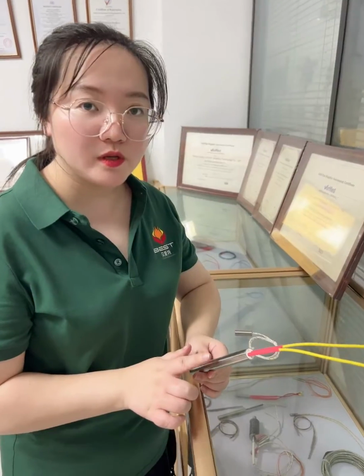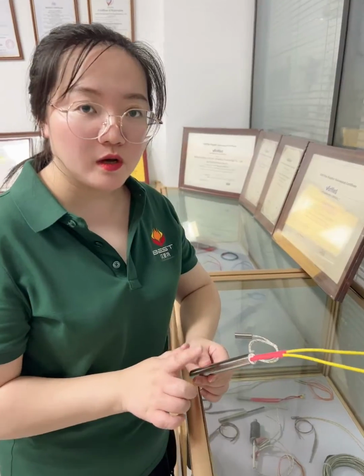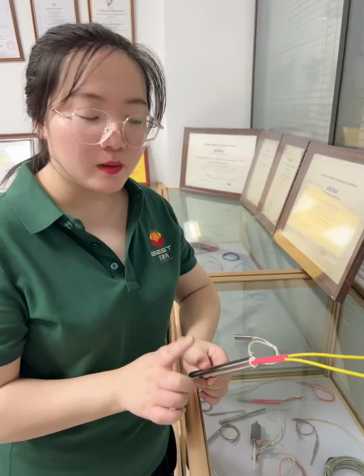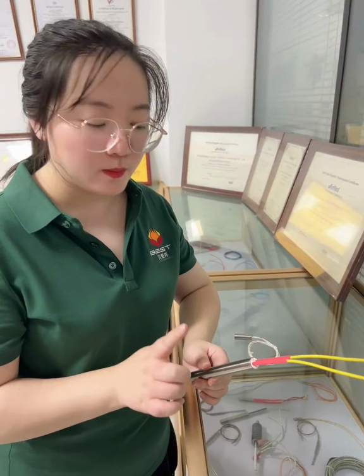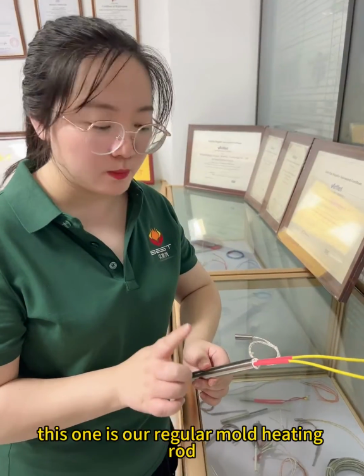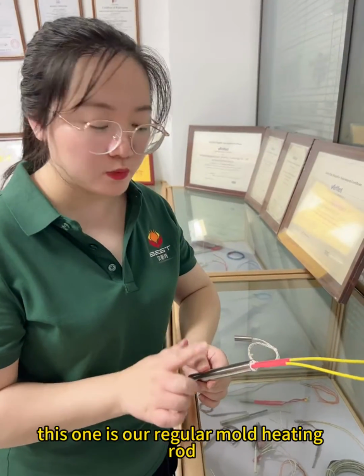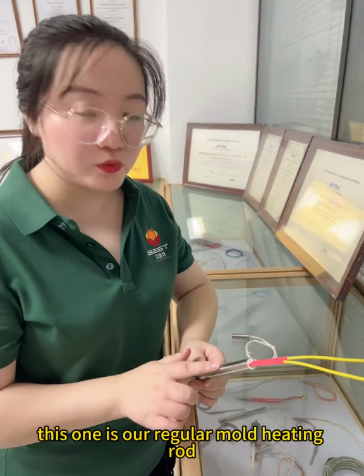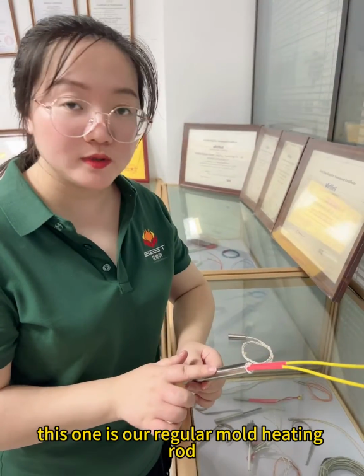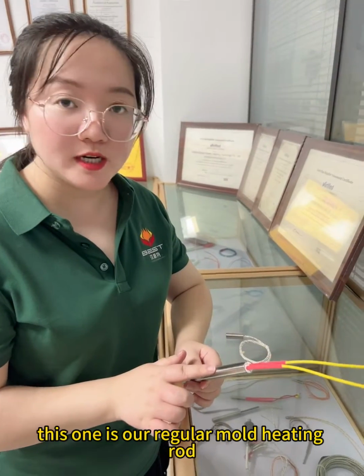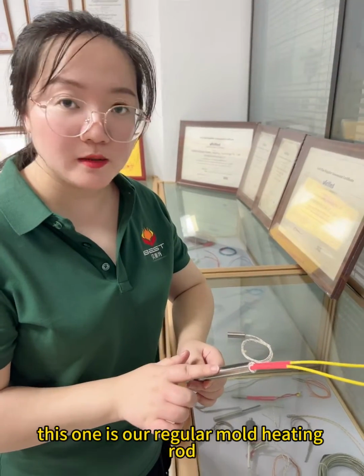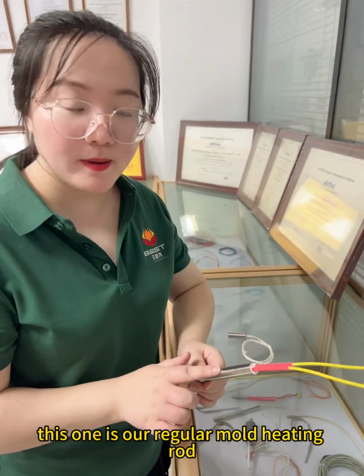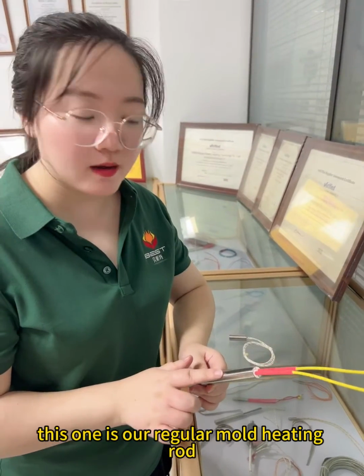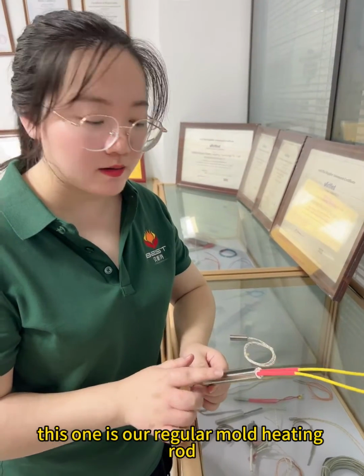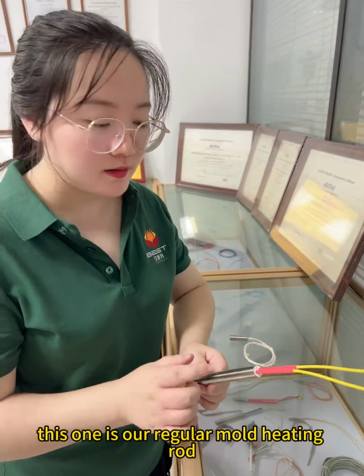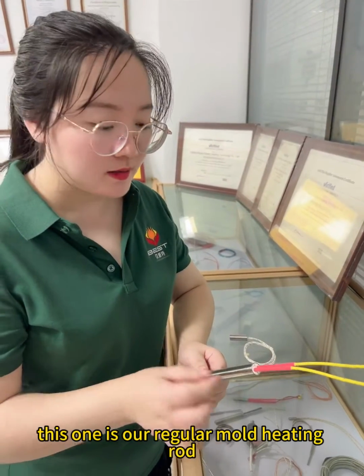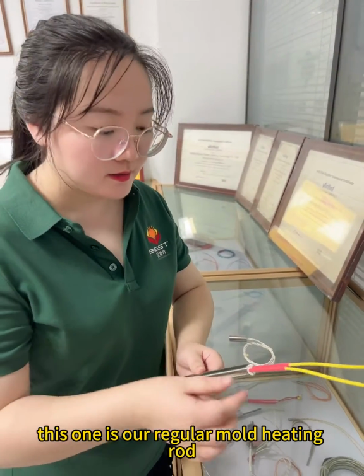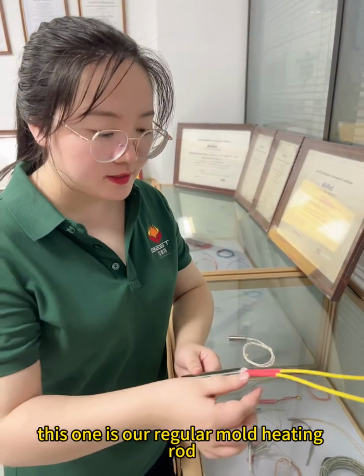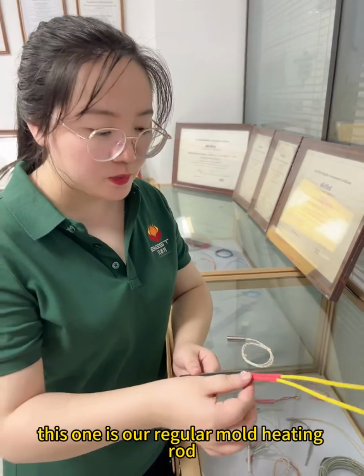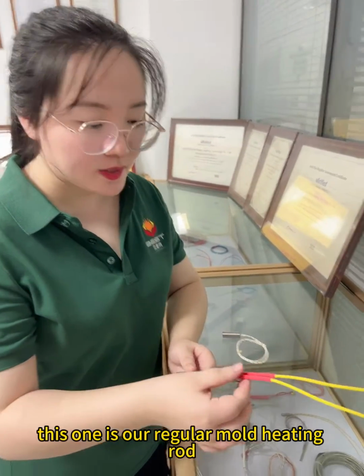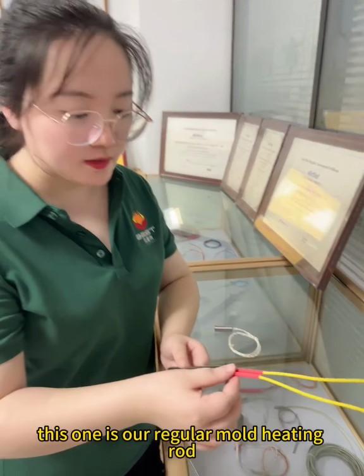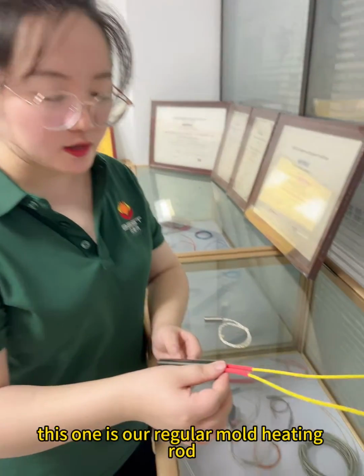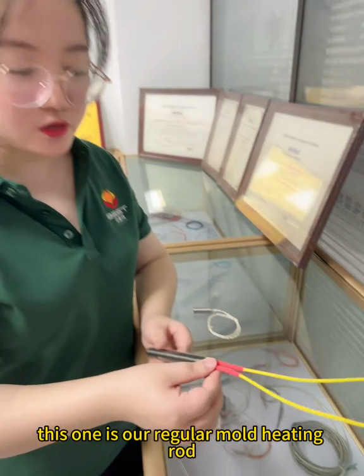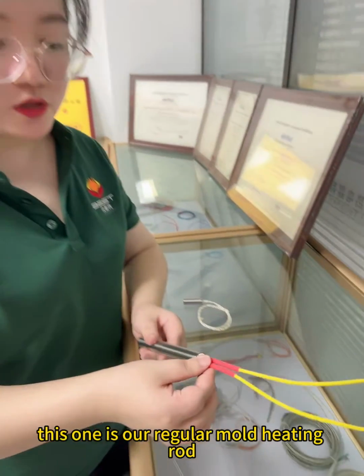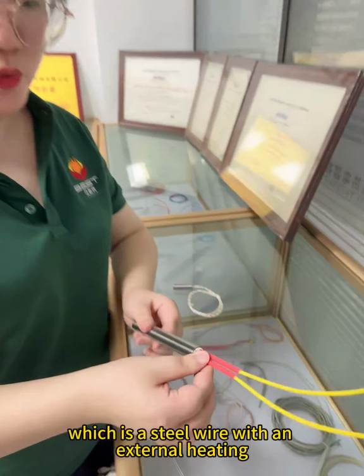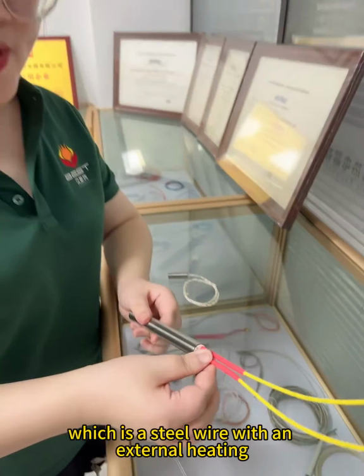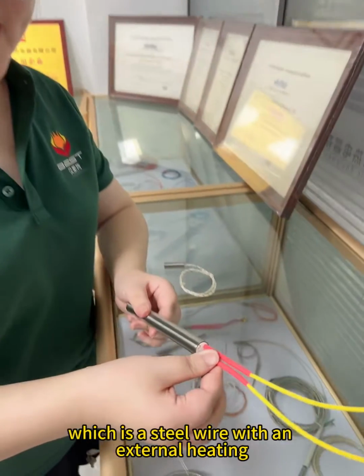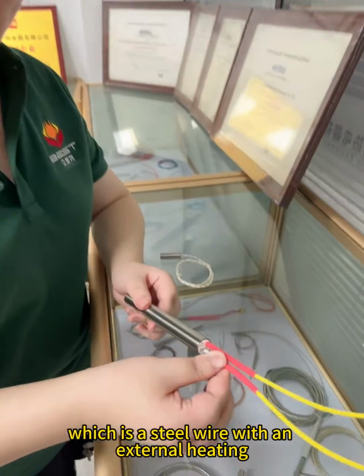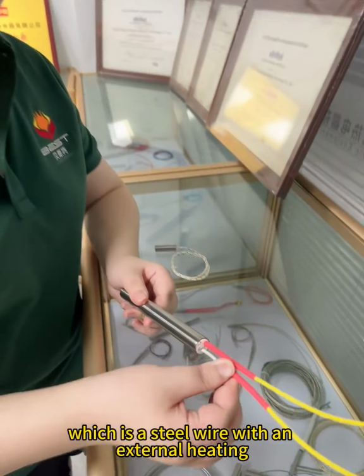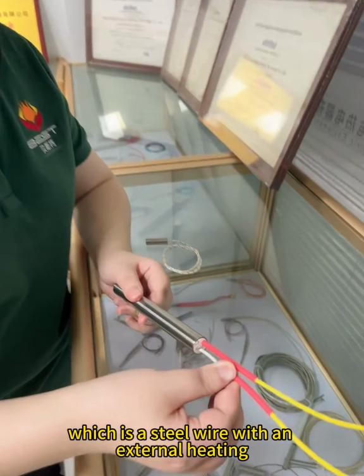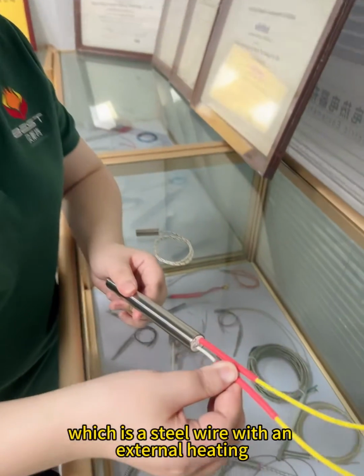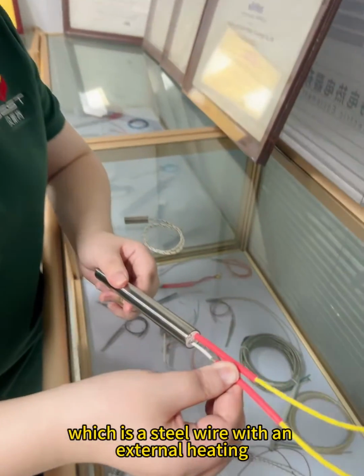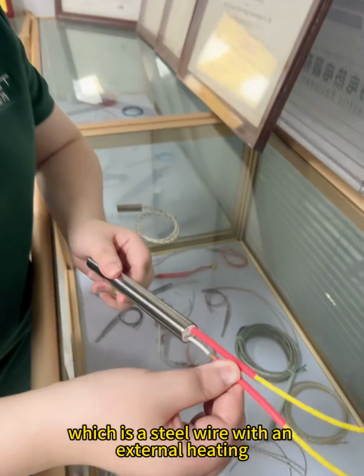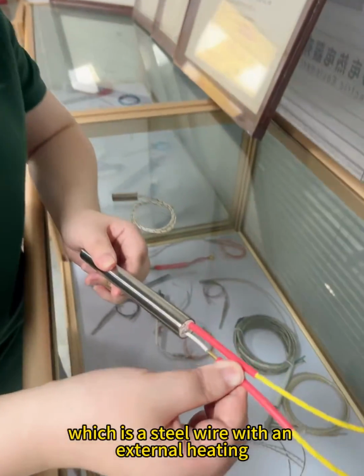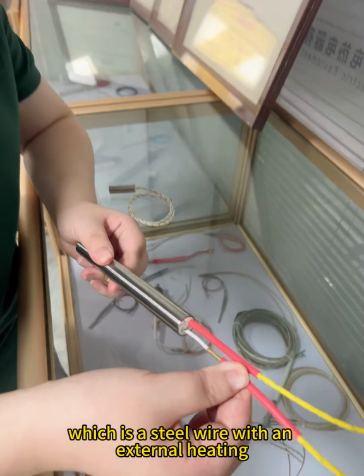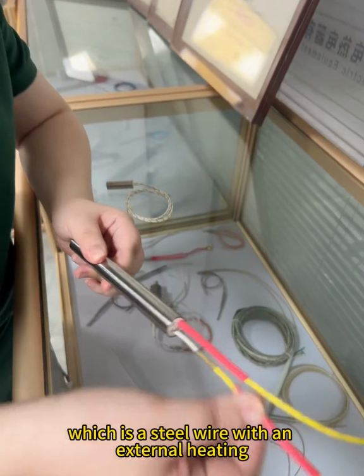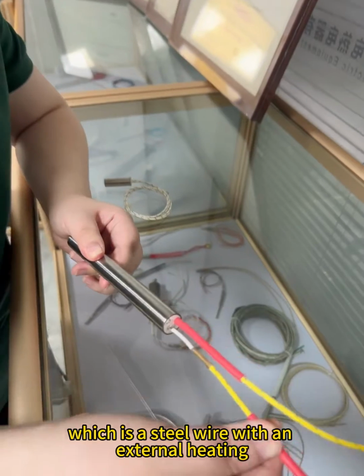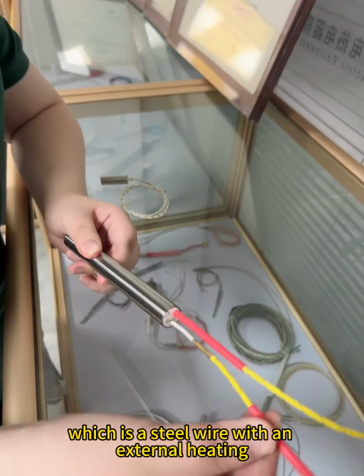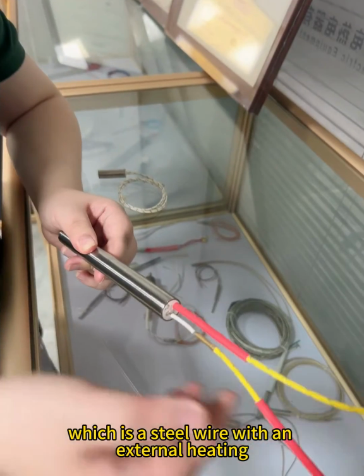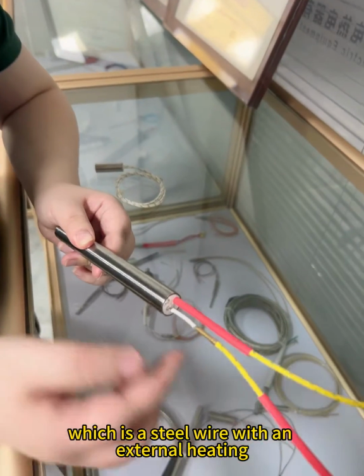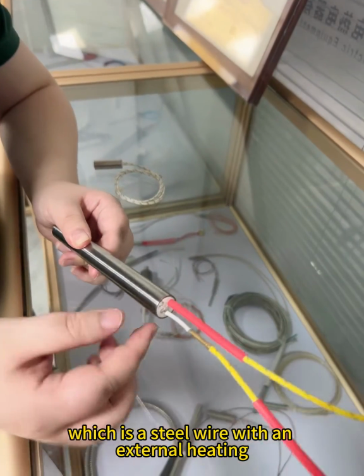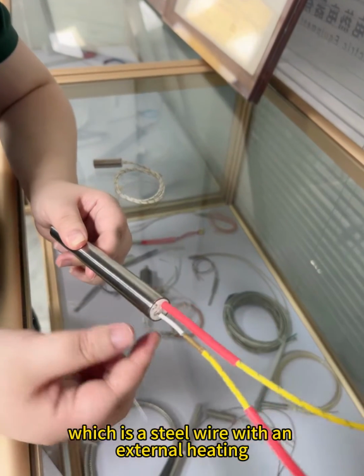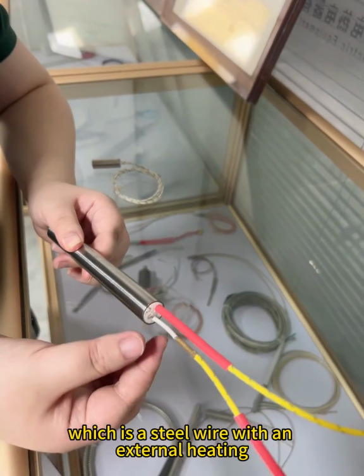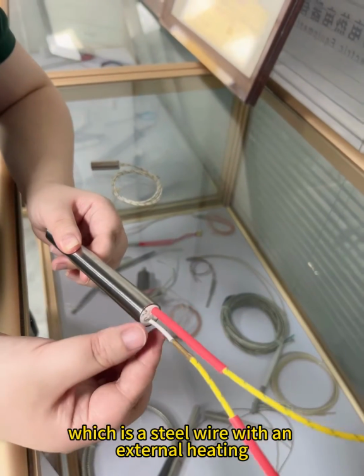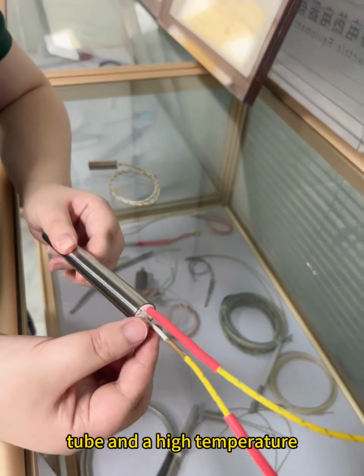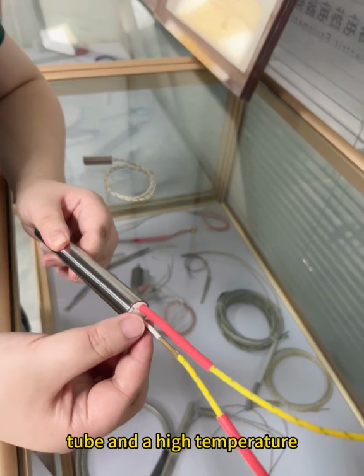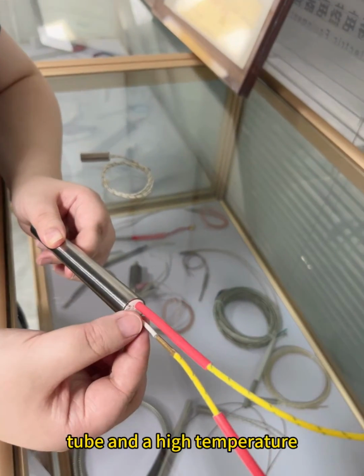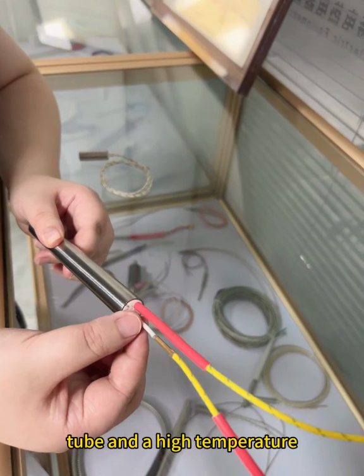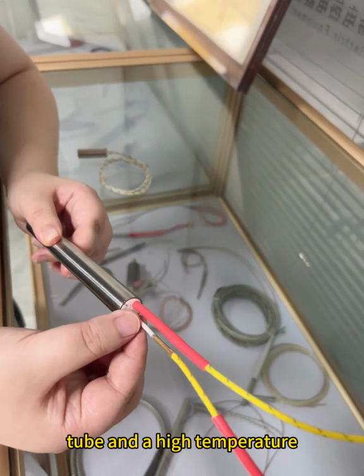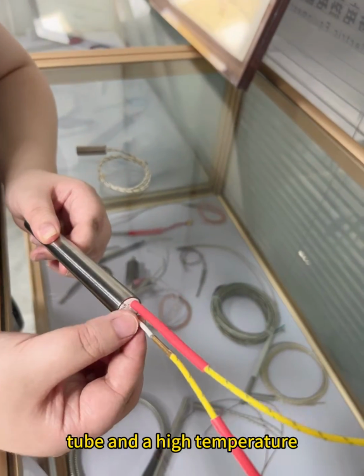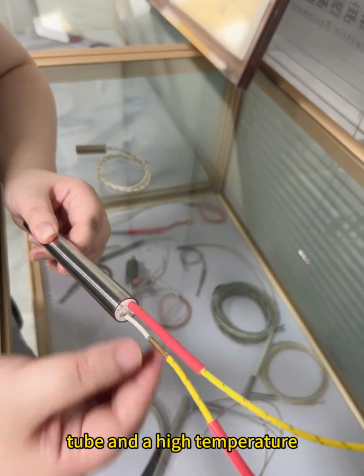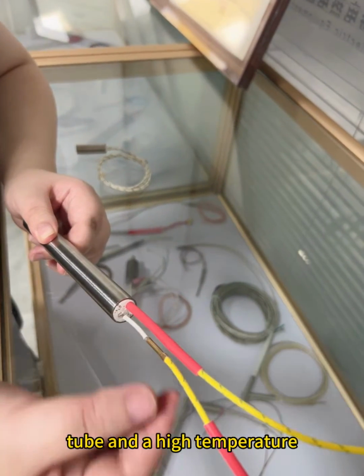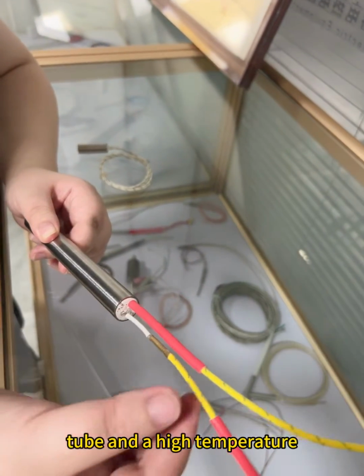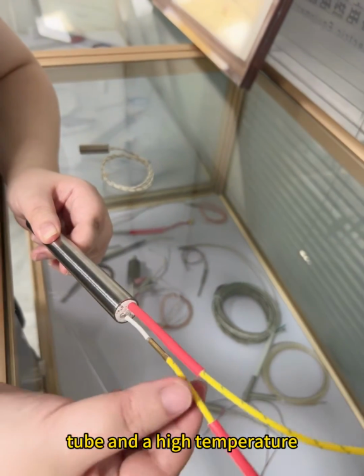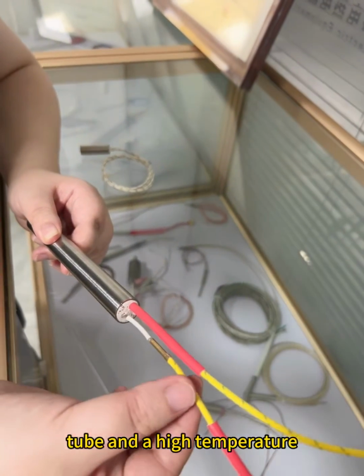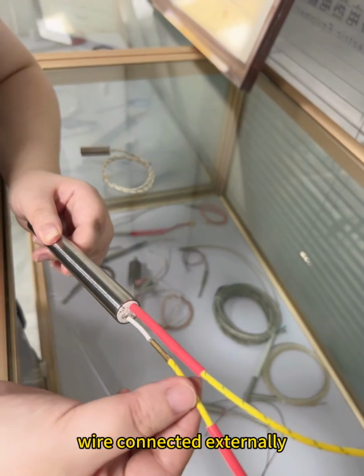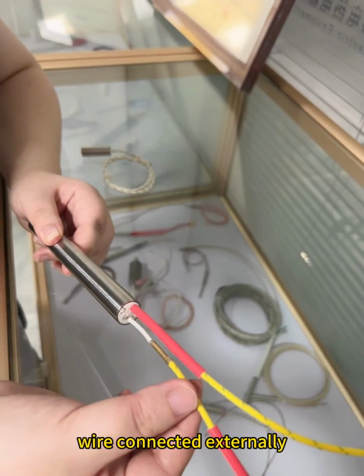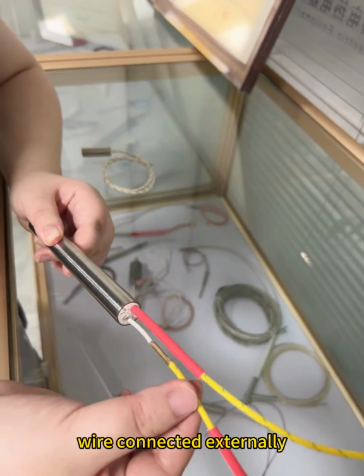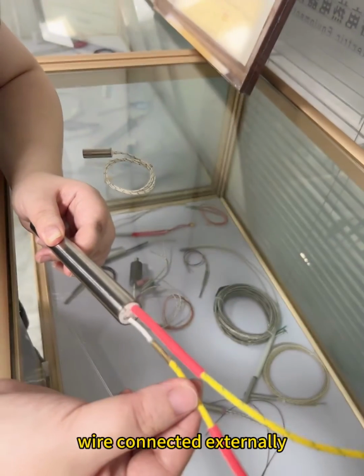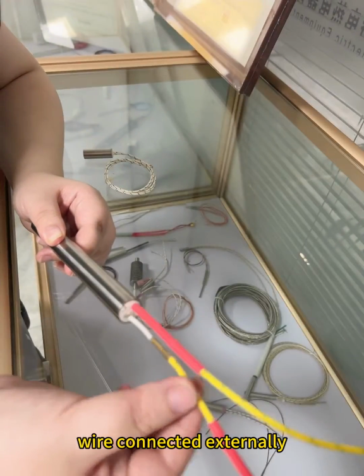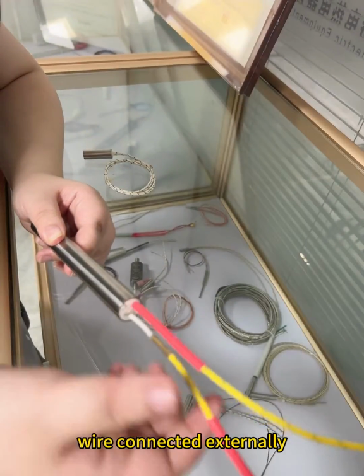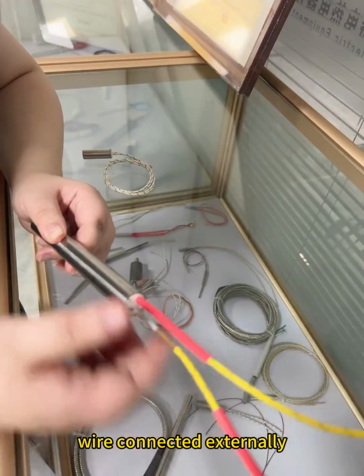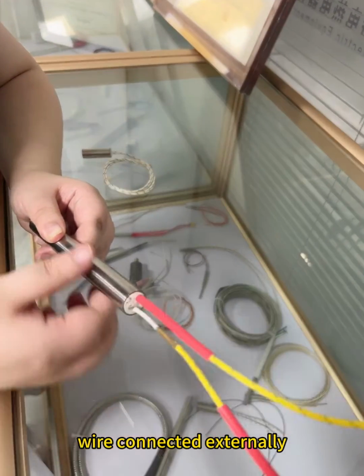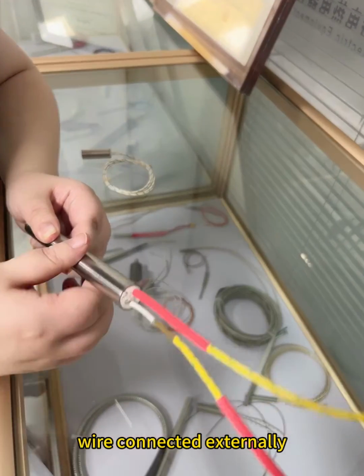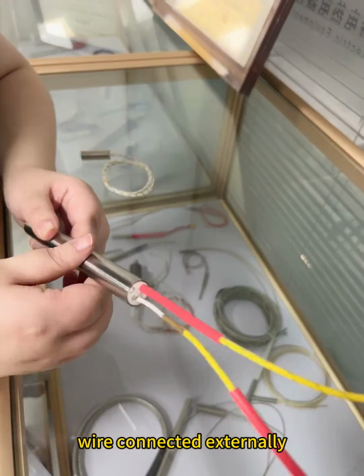This one is our regular mold heating rod, which is a steel wire with an external heating tube and a high temperature wire connected externally.